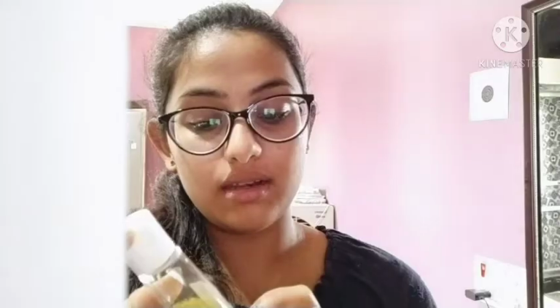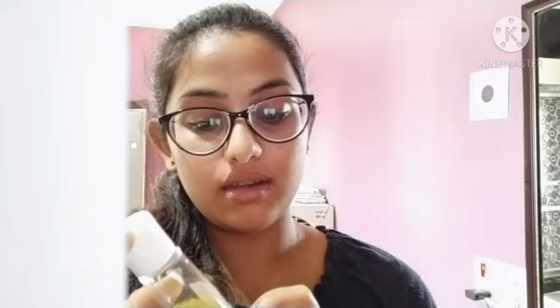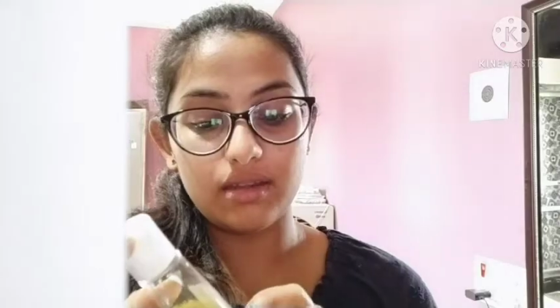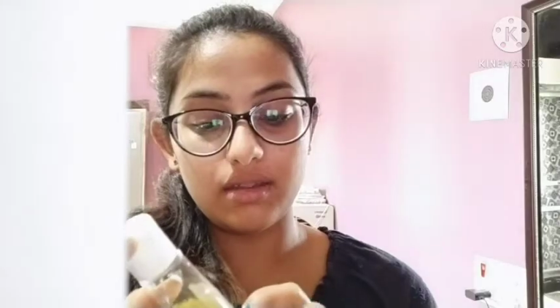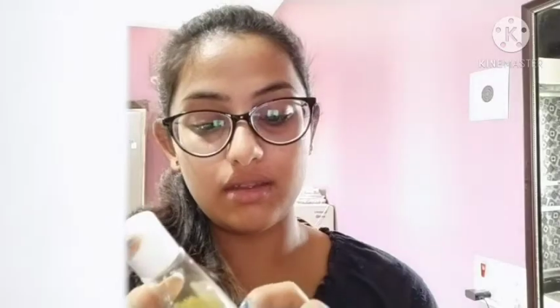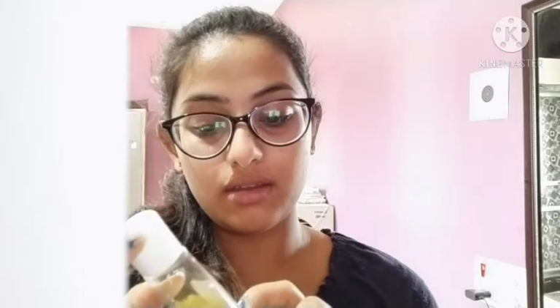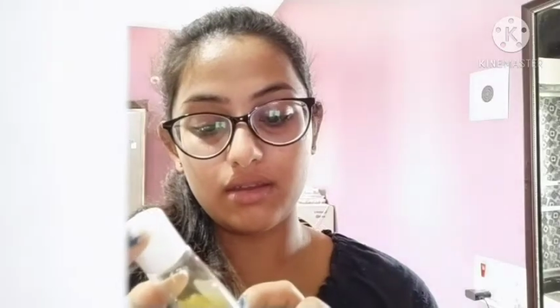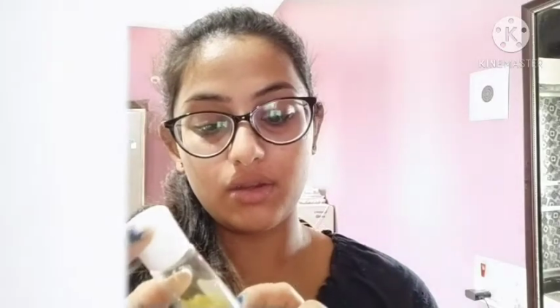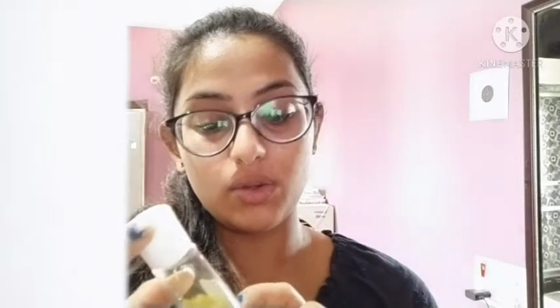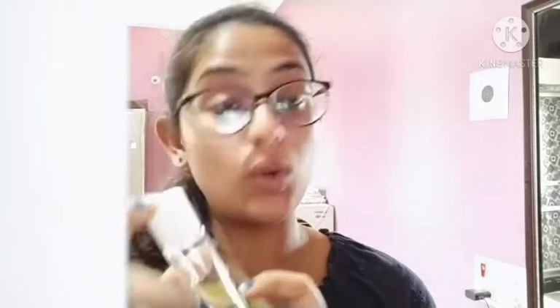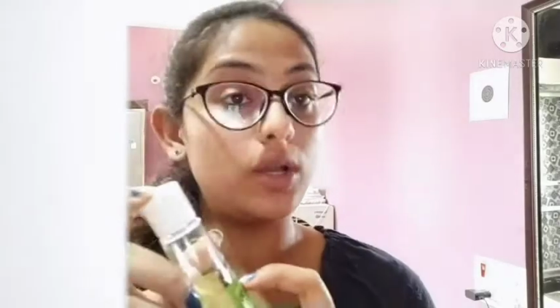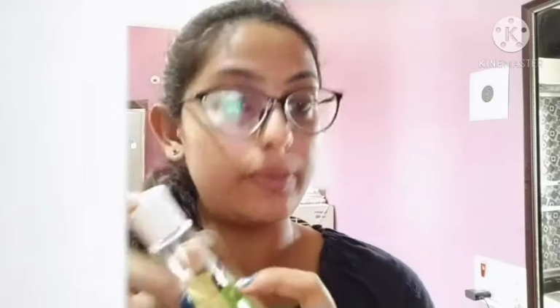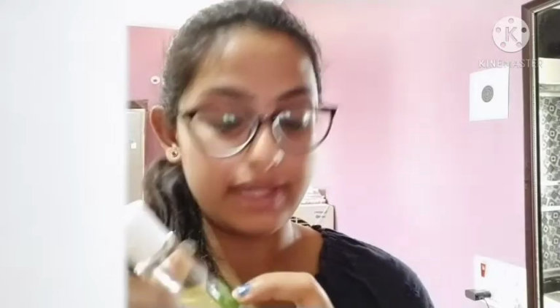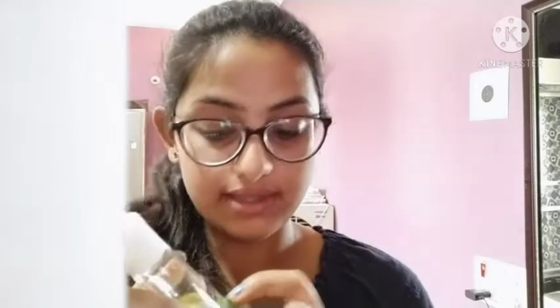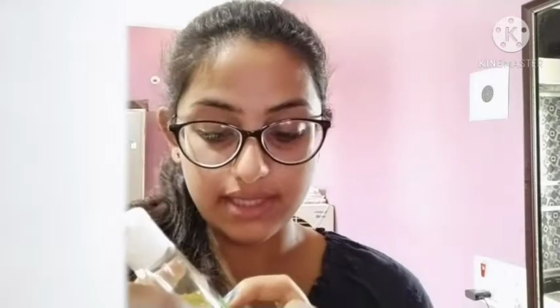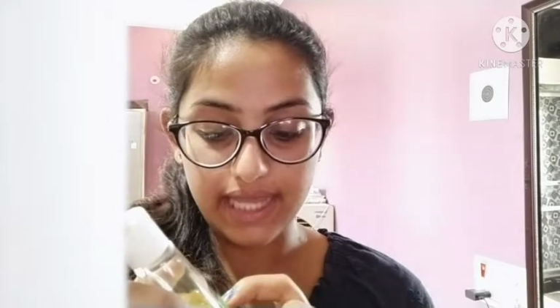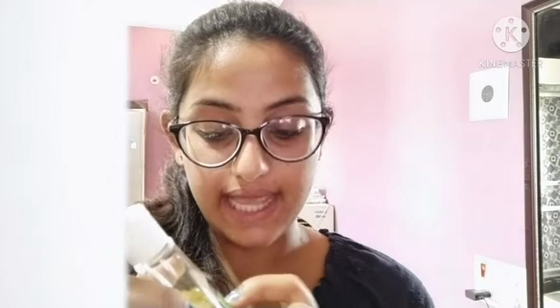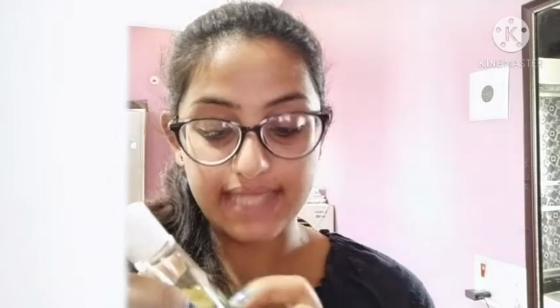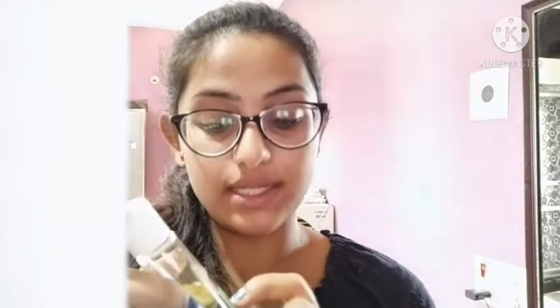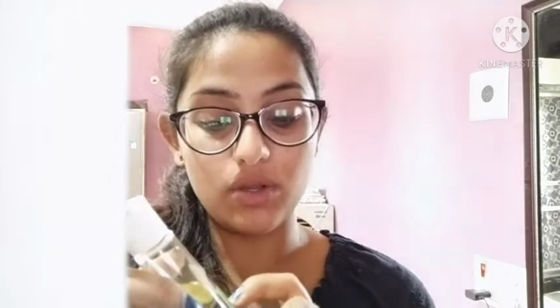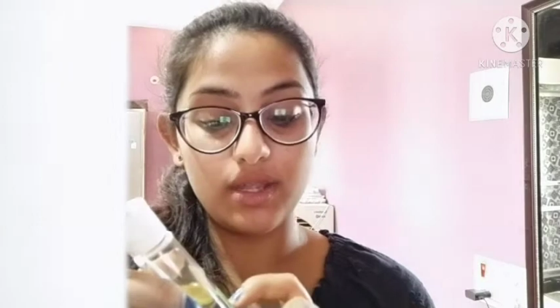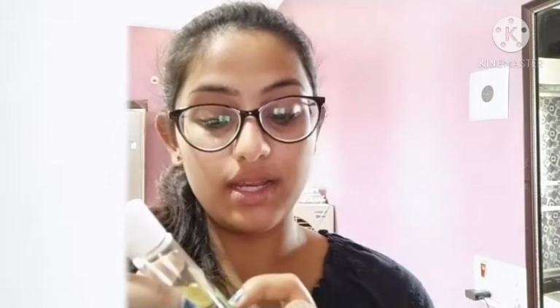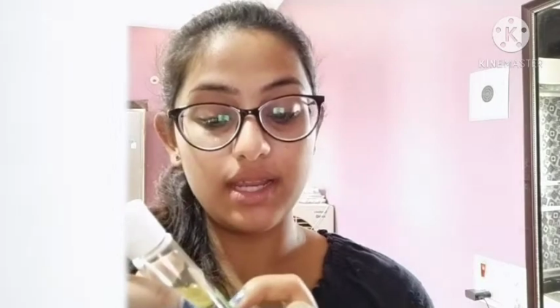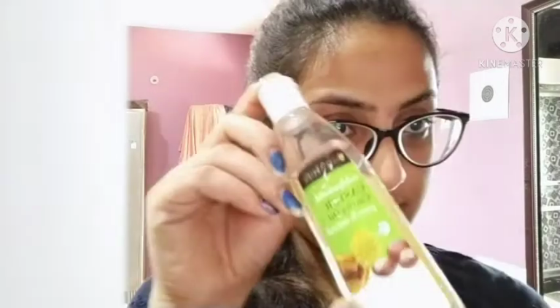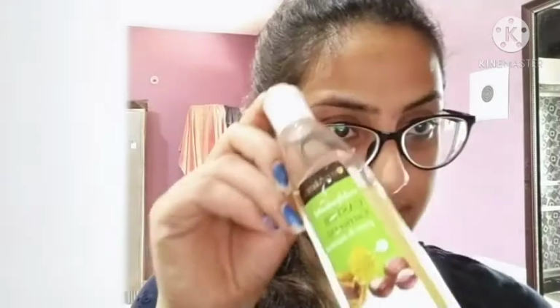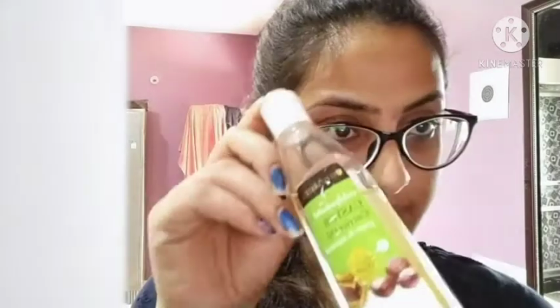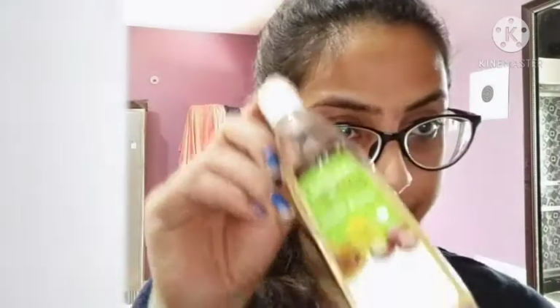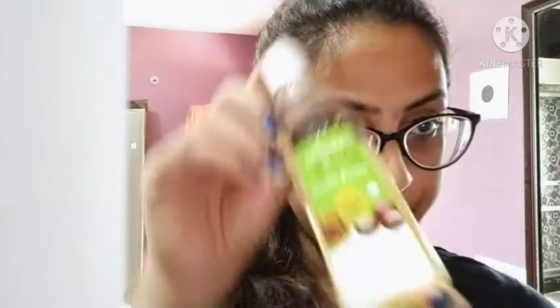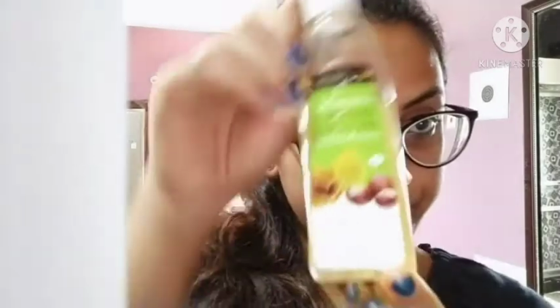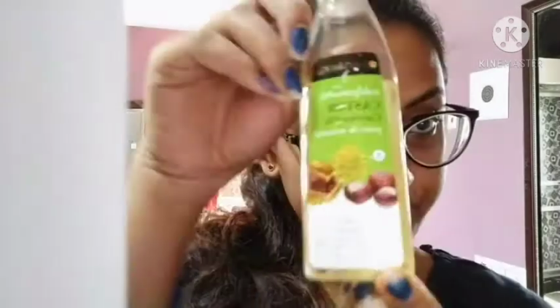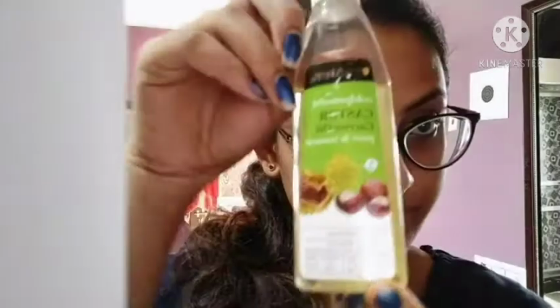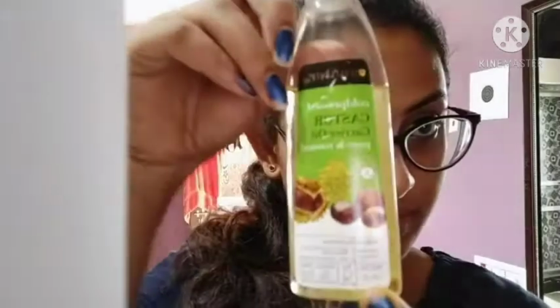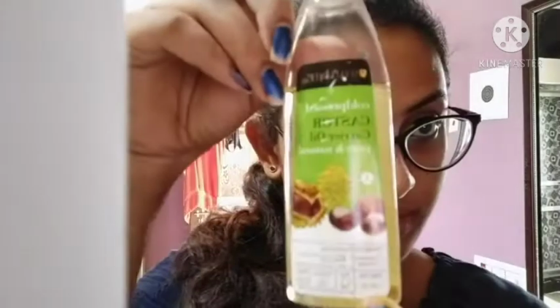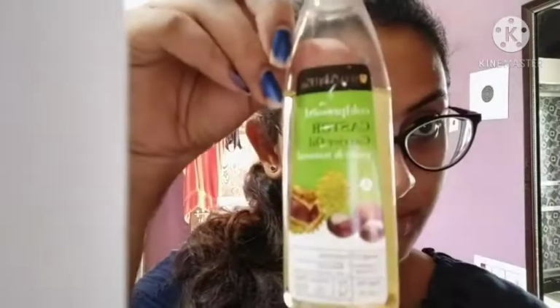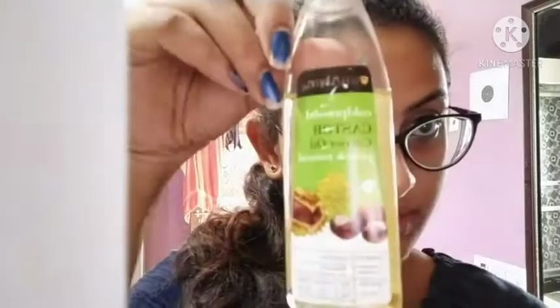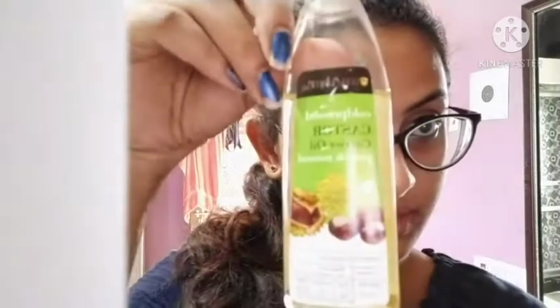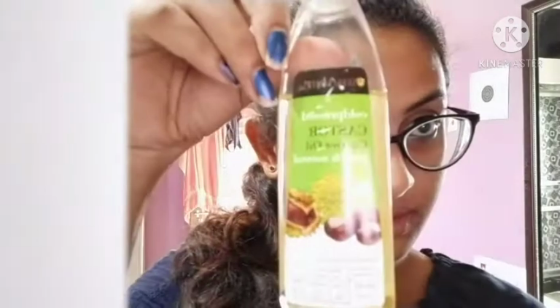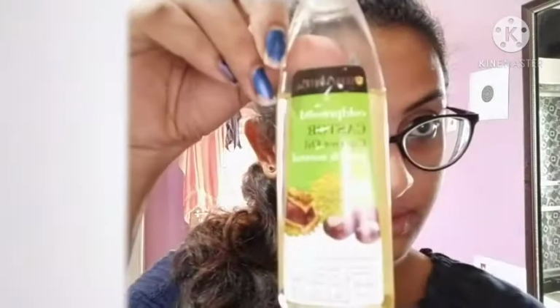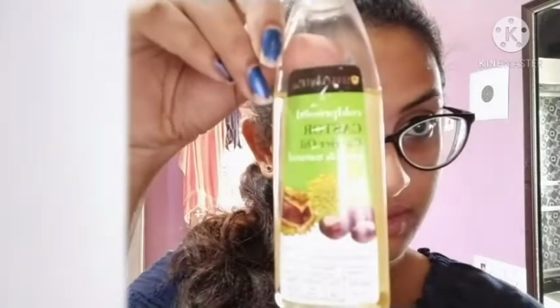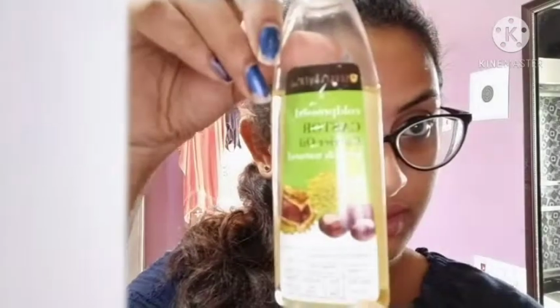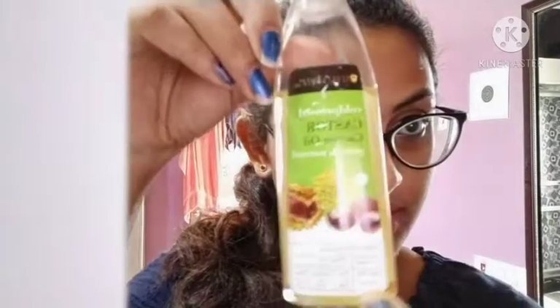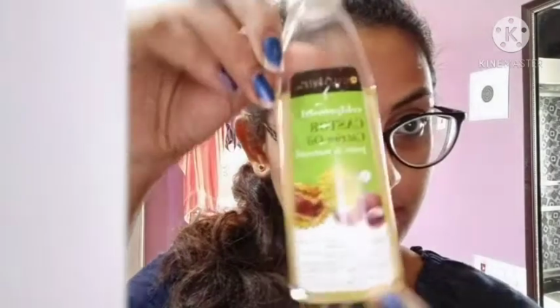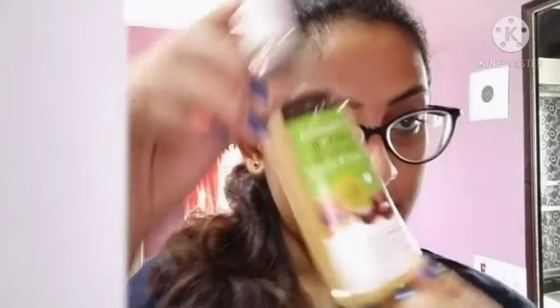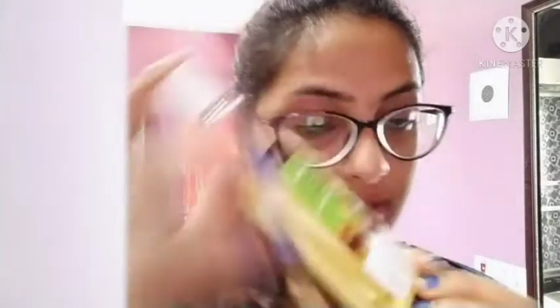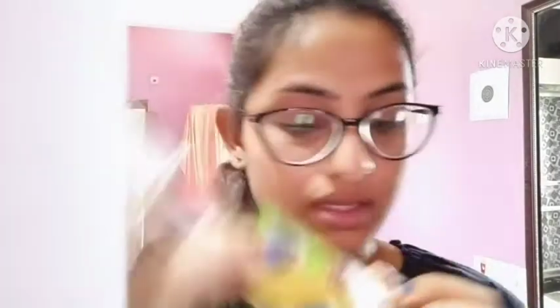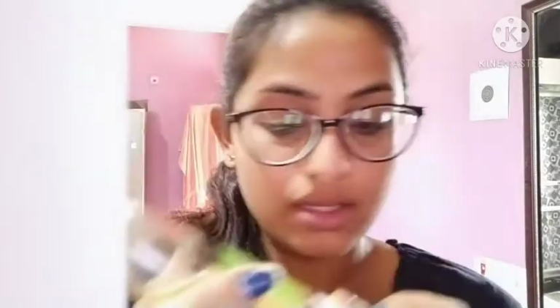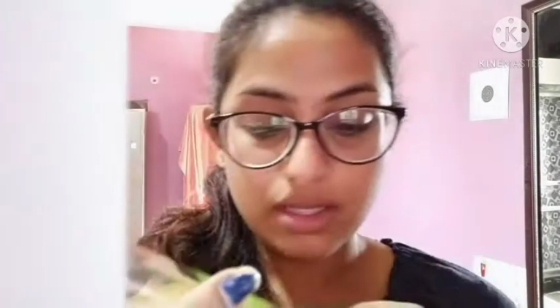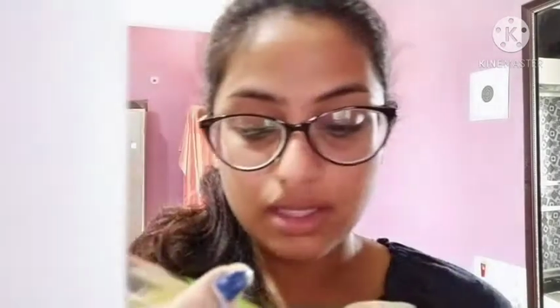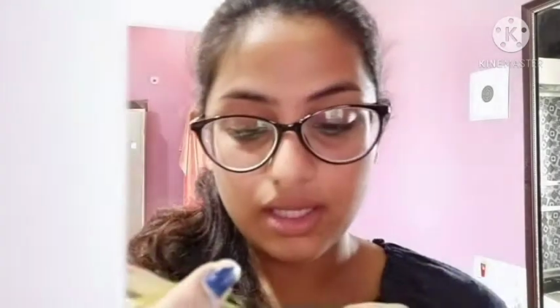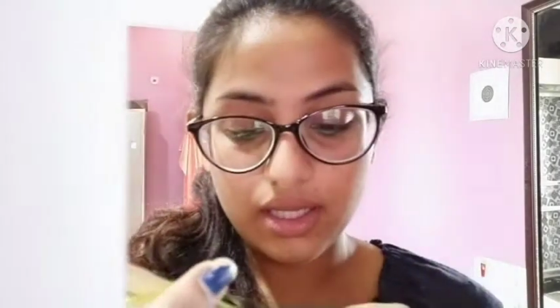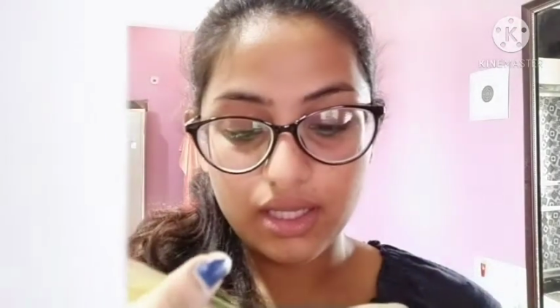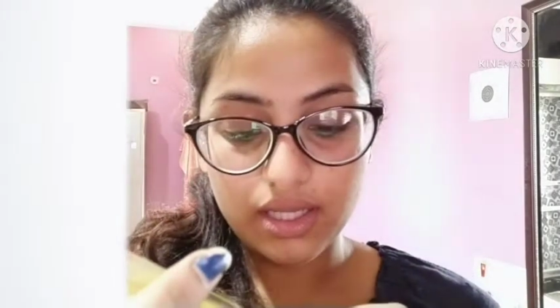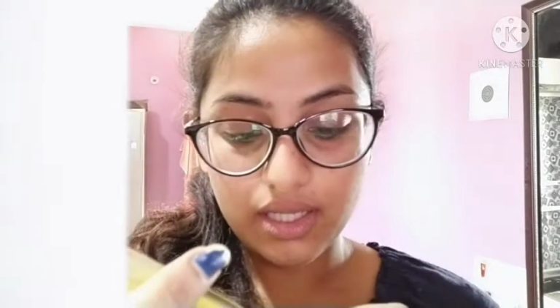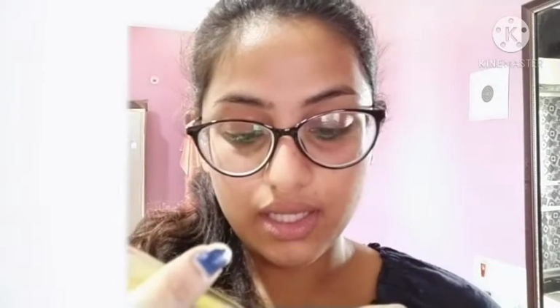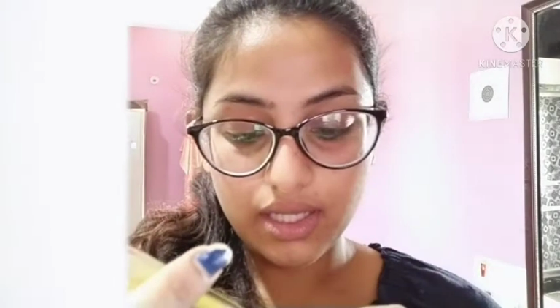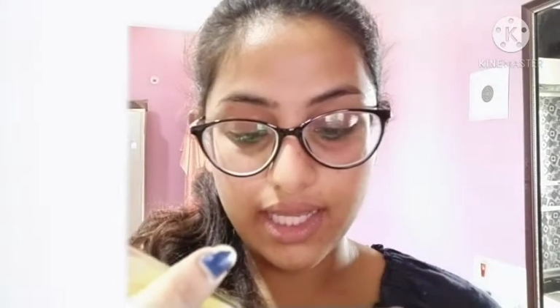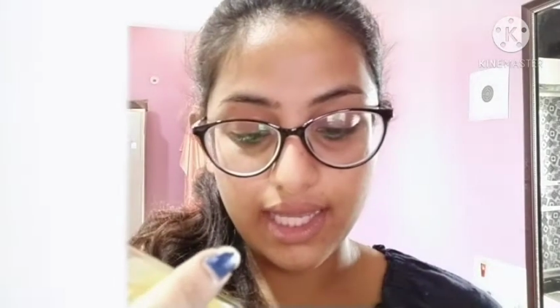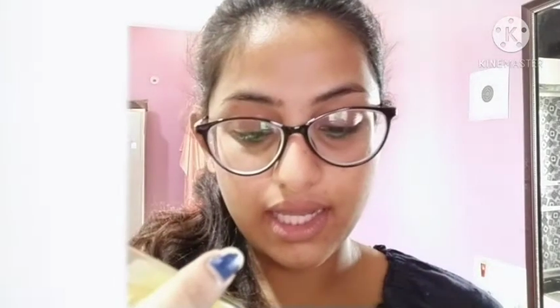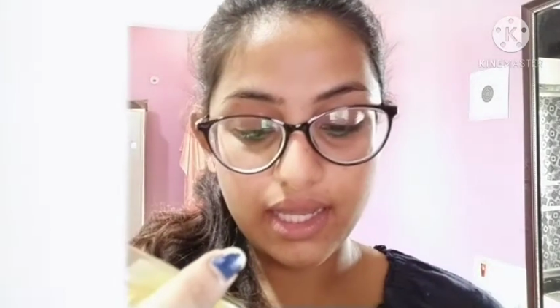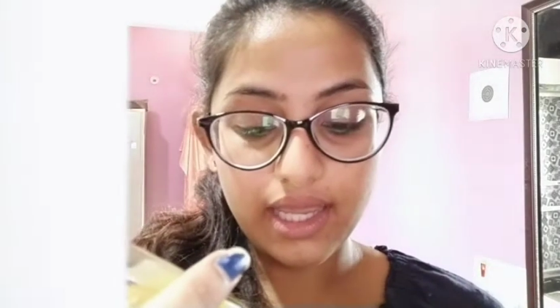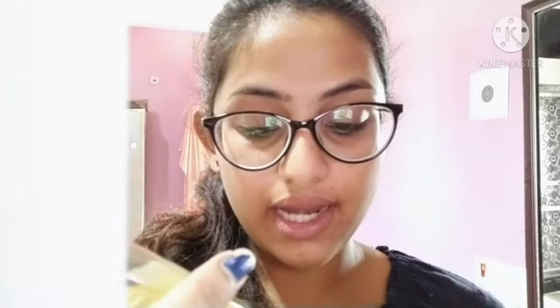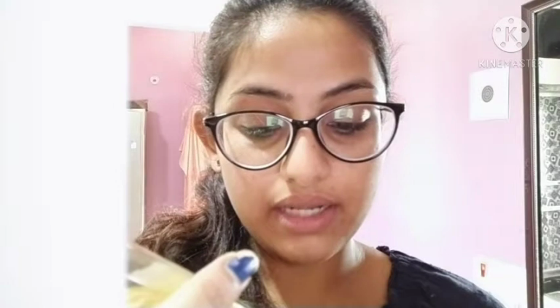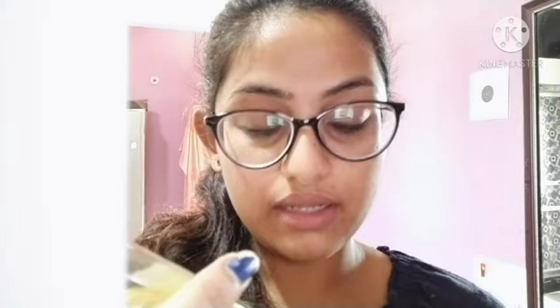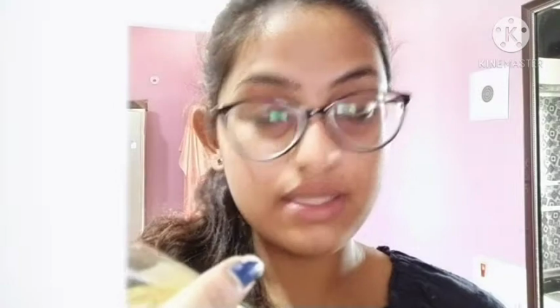Cold pressed castor oil for hair and skin.